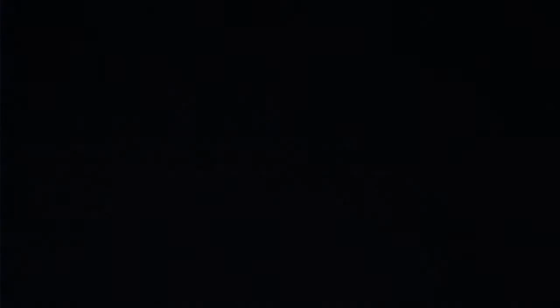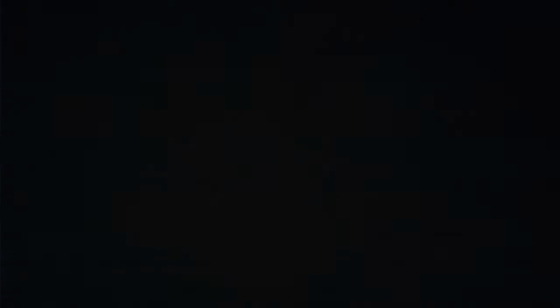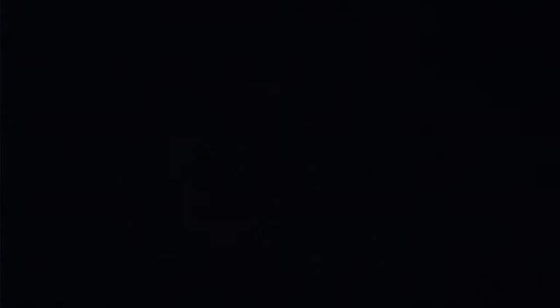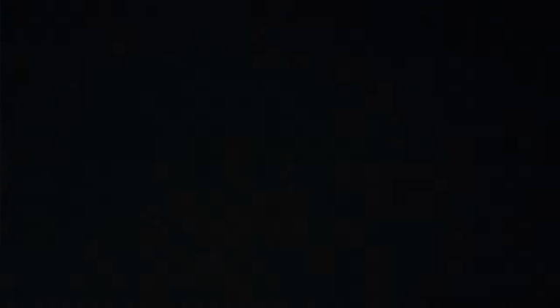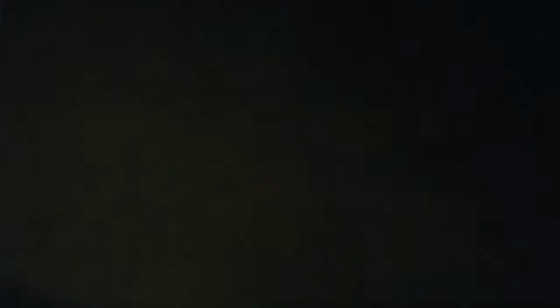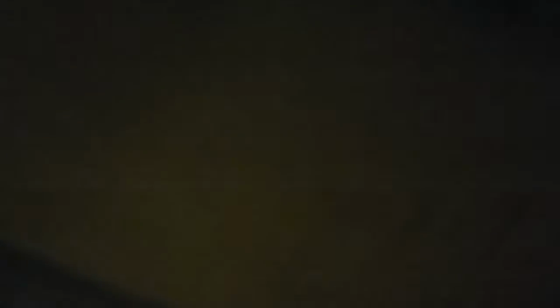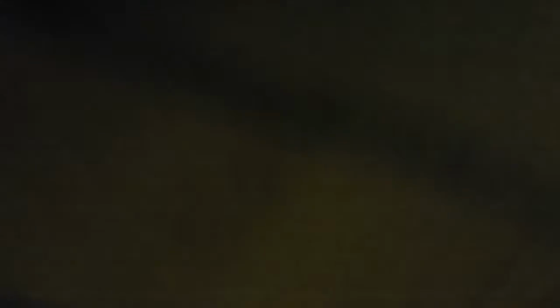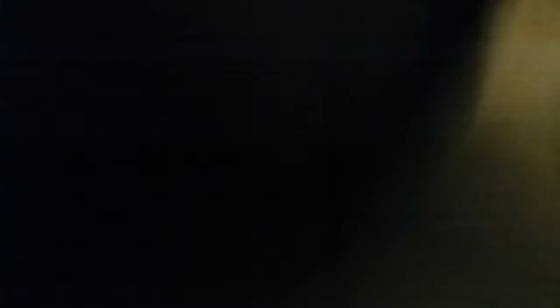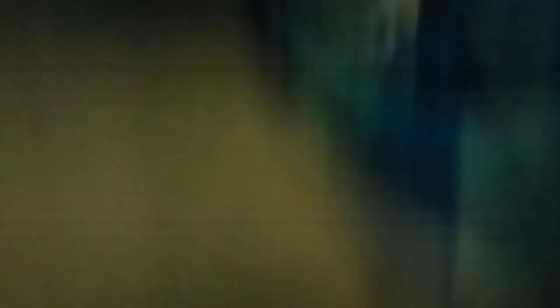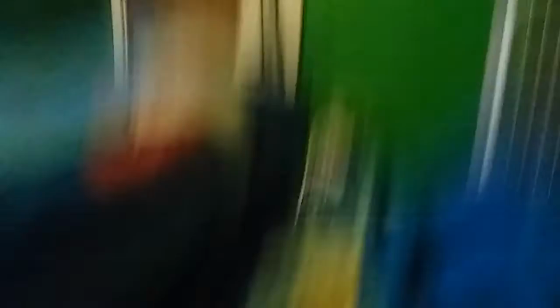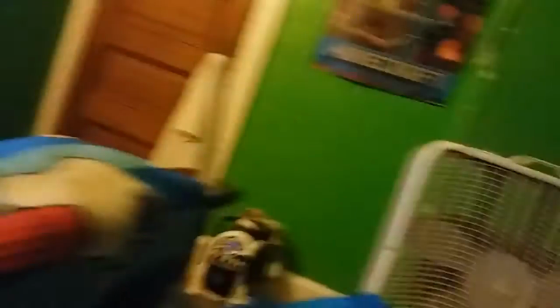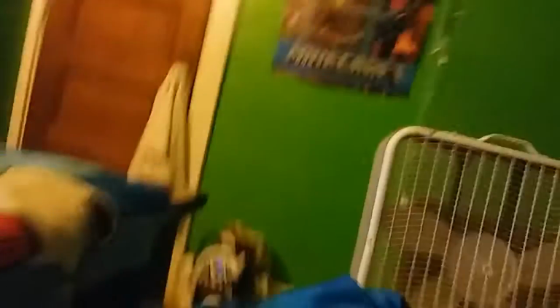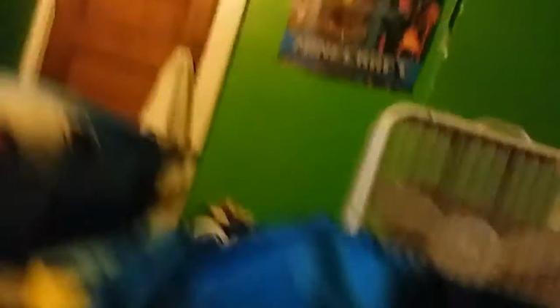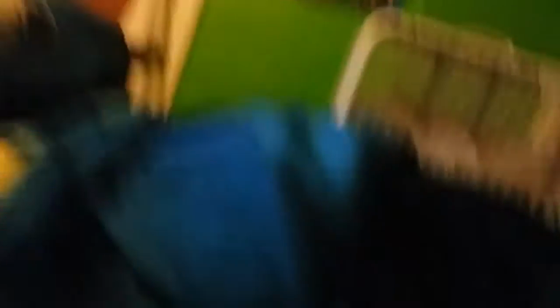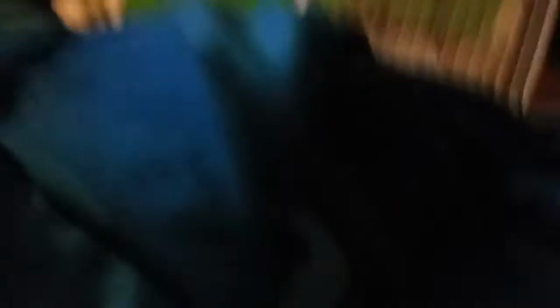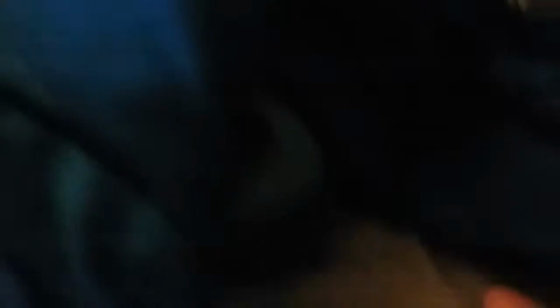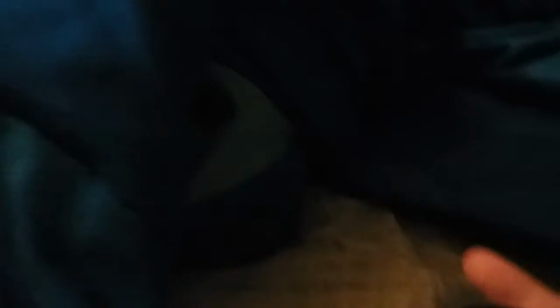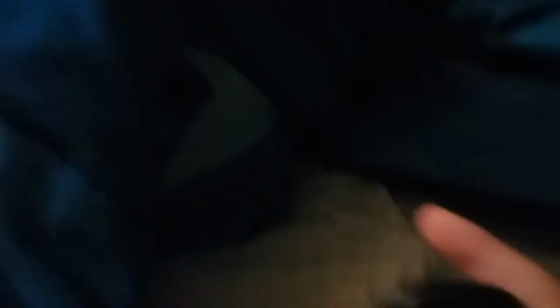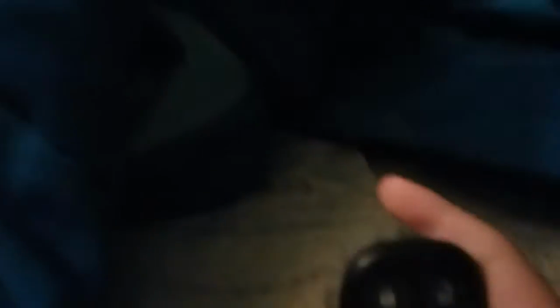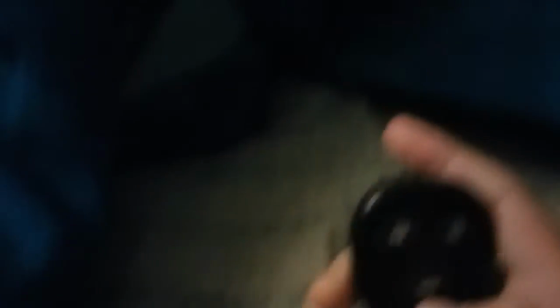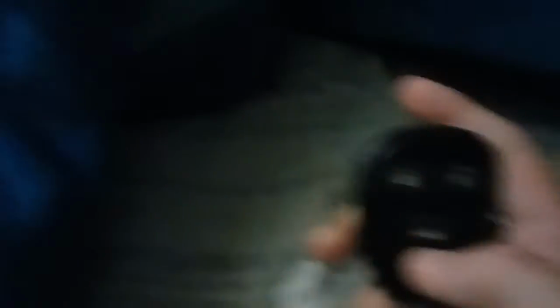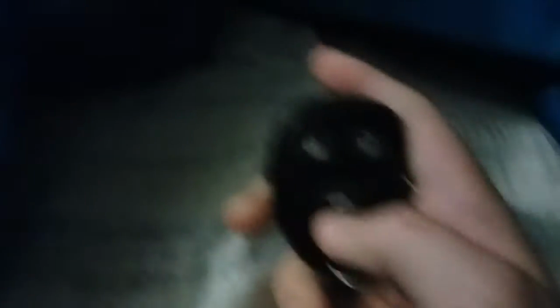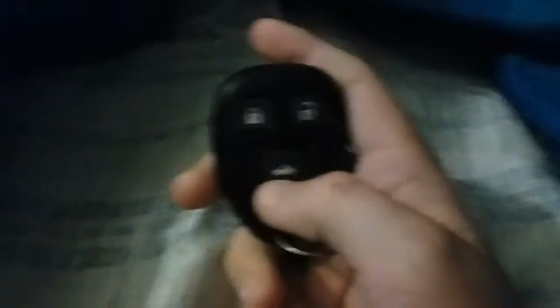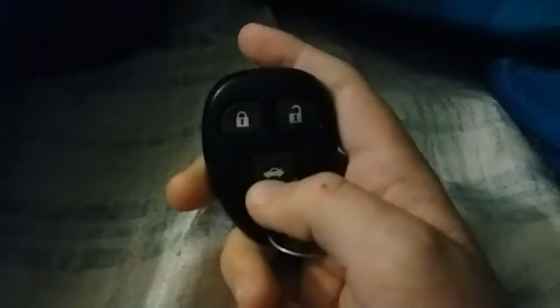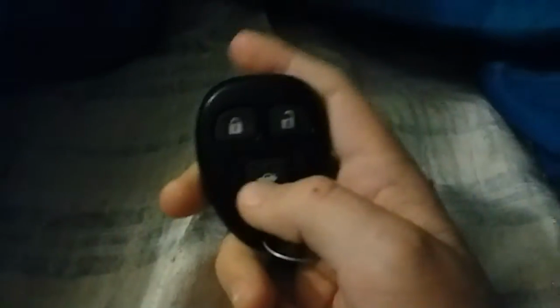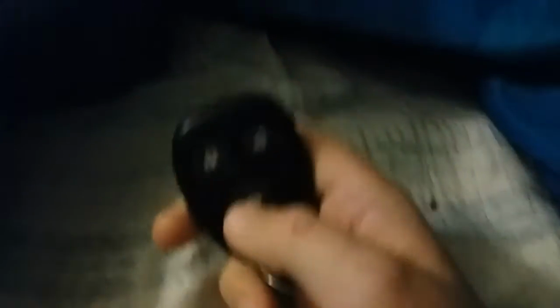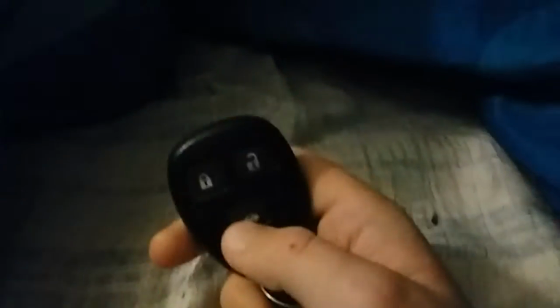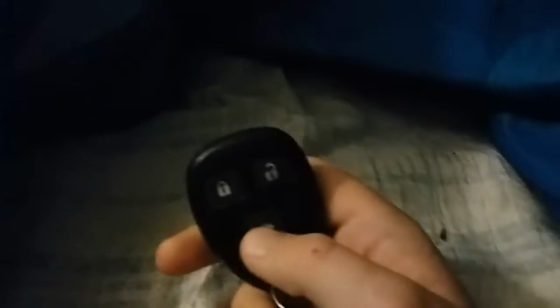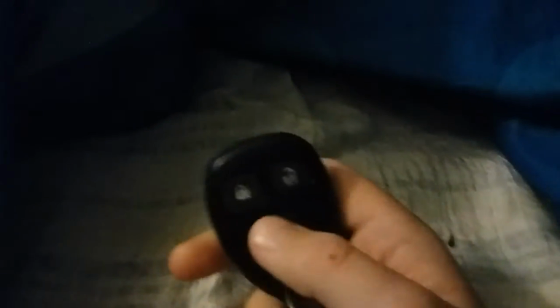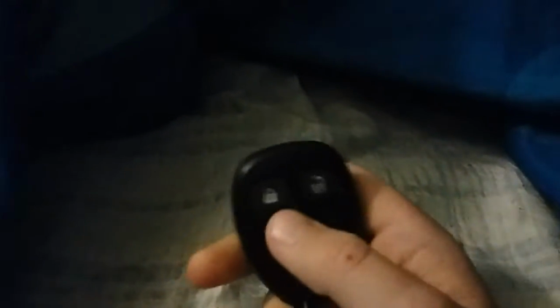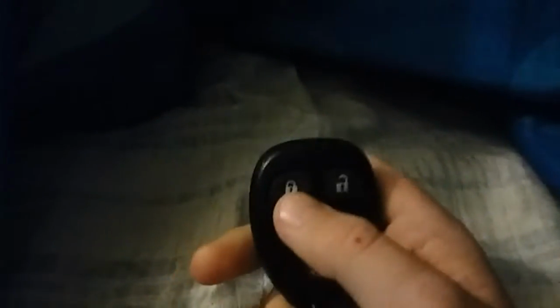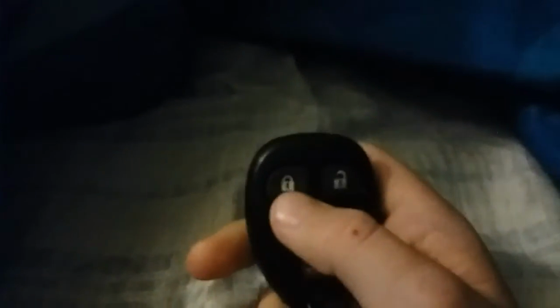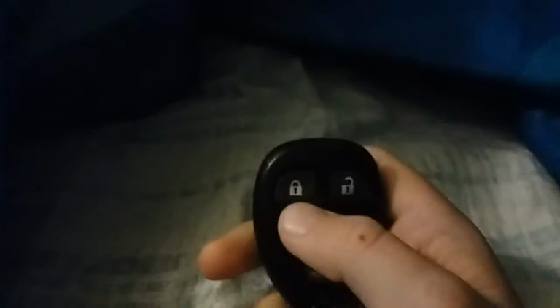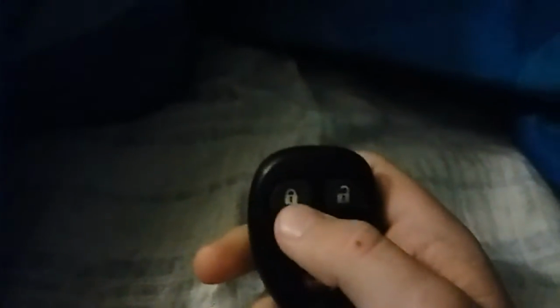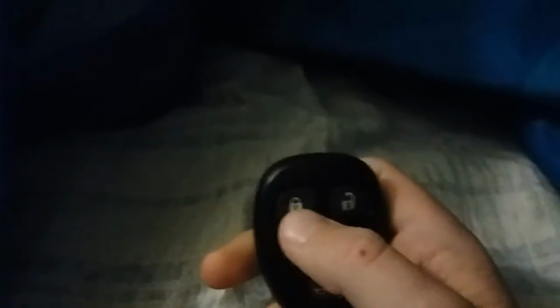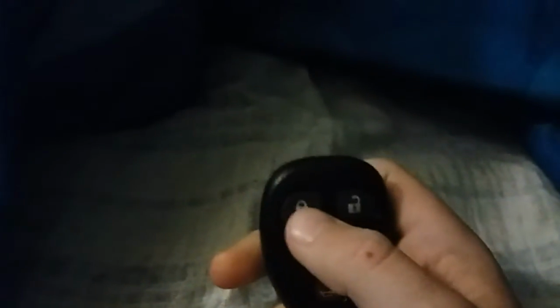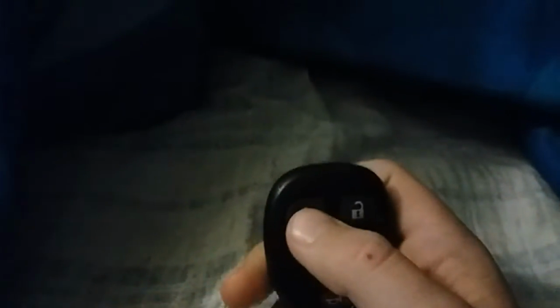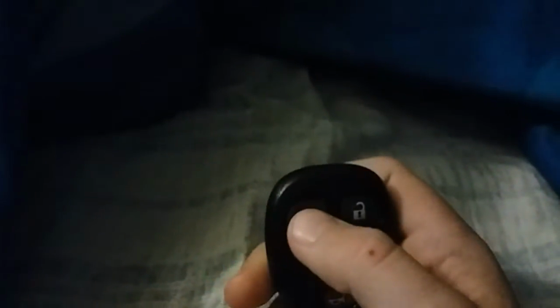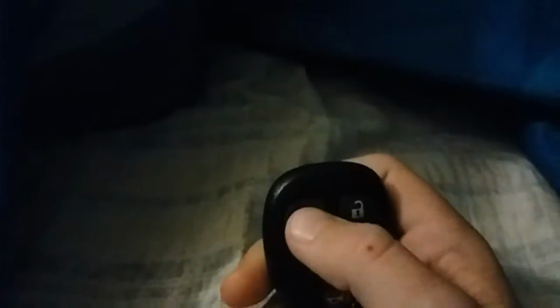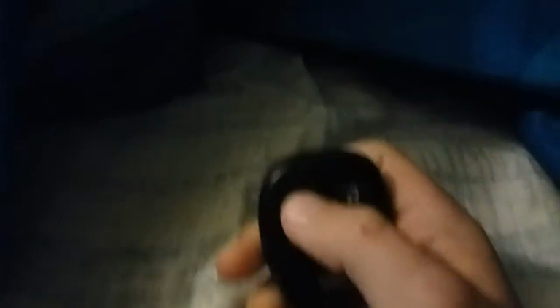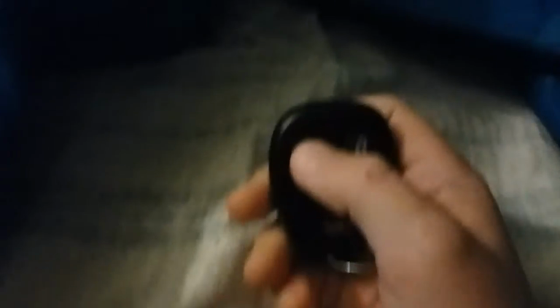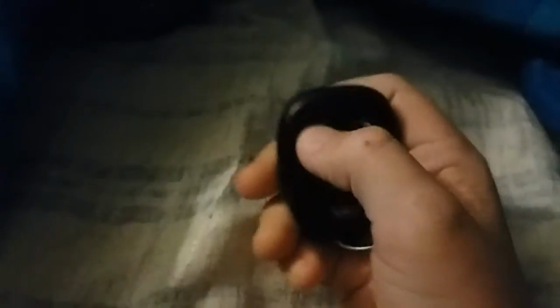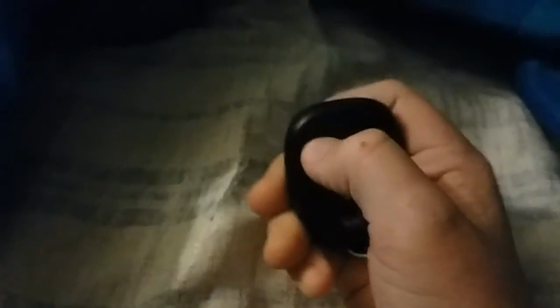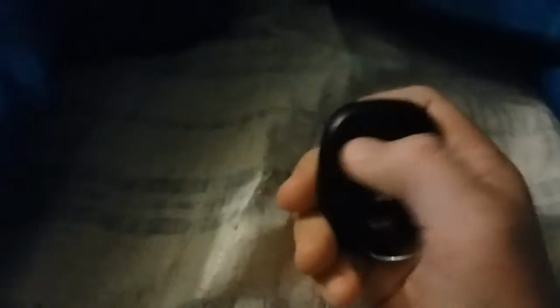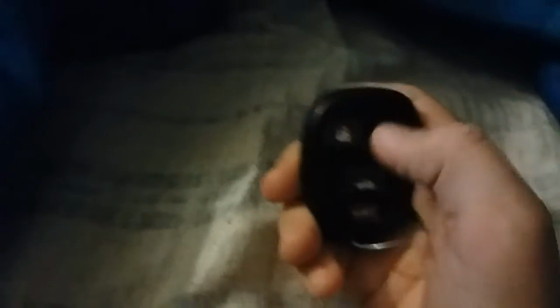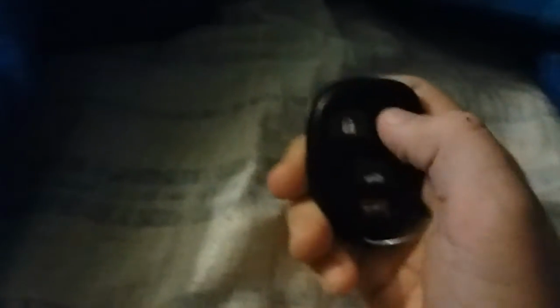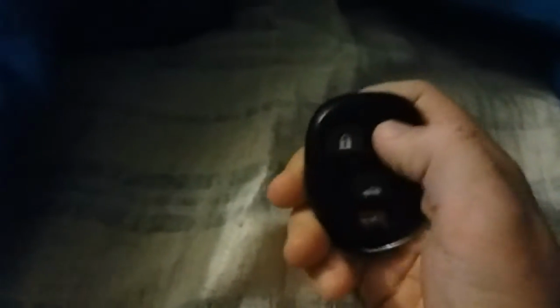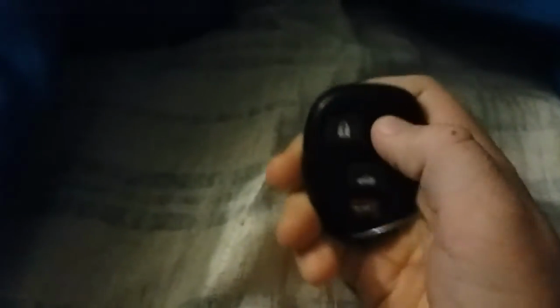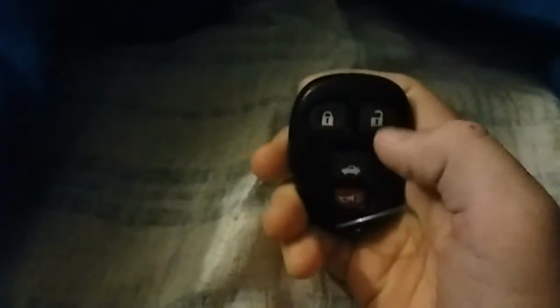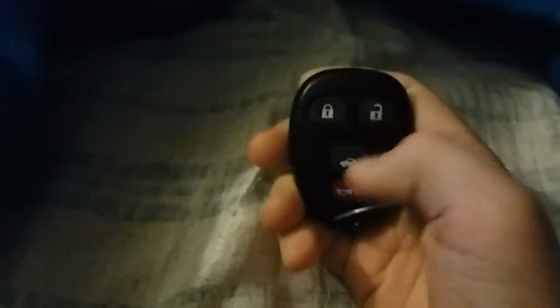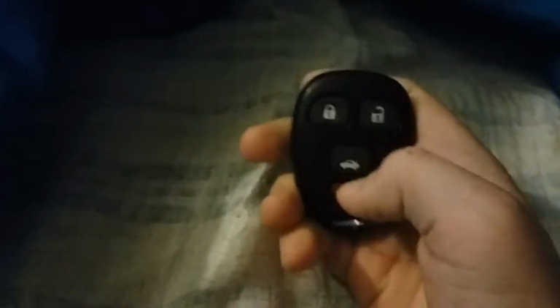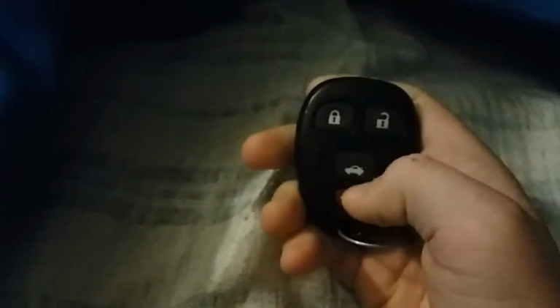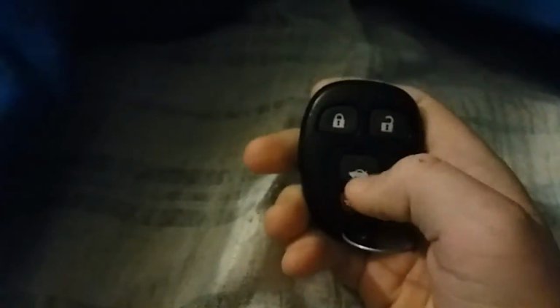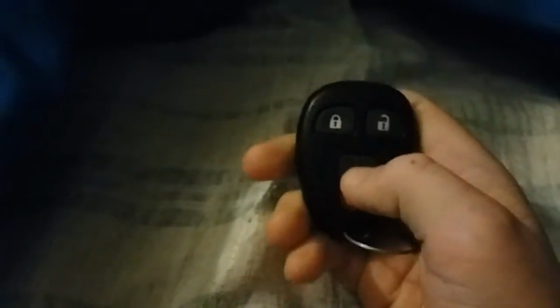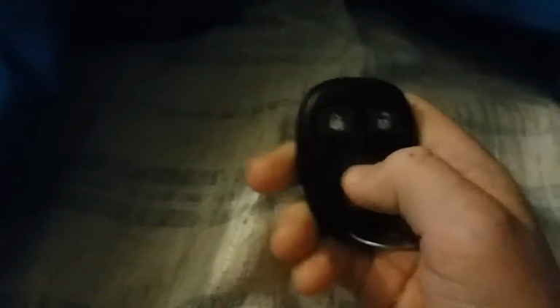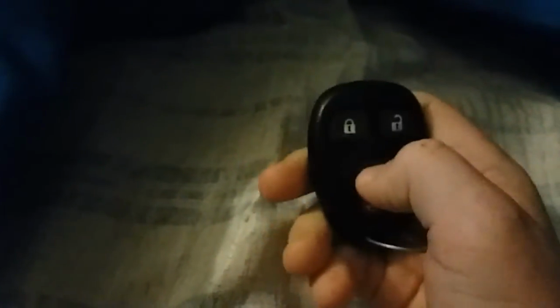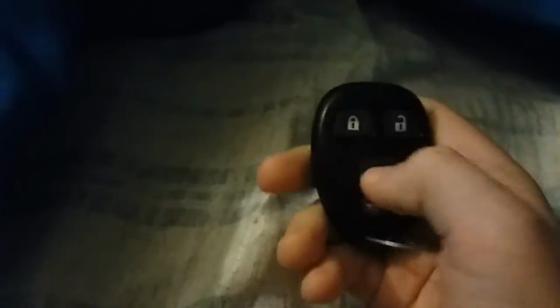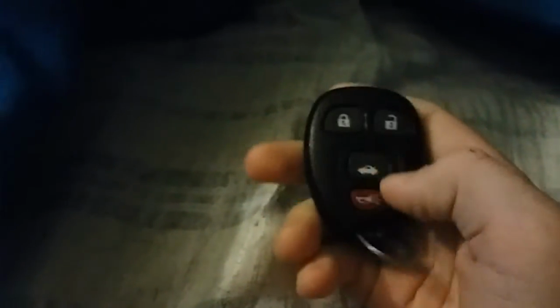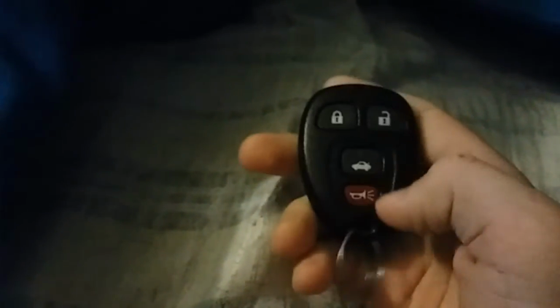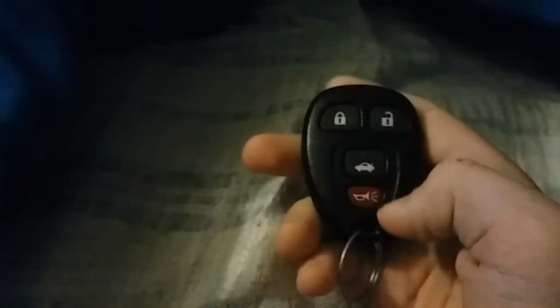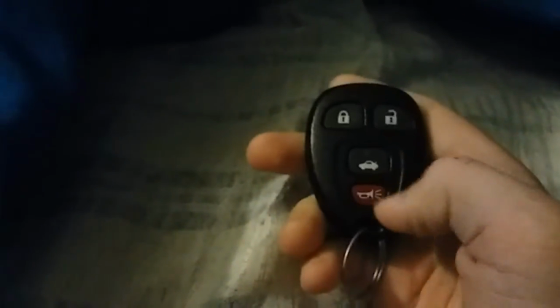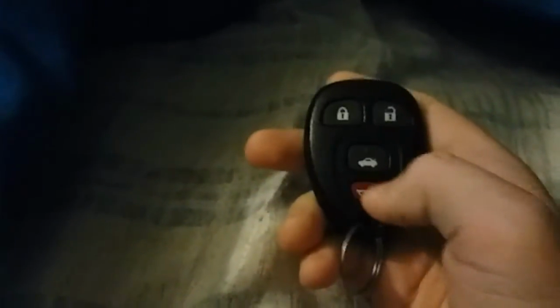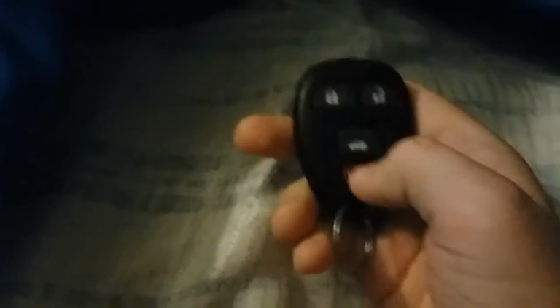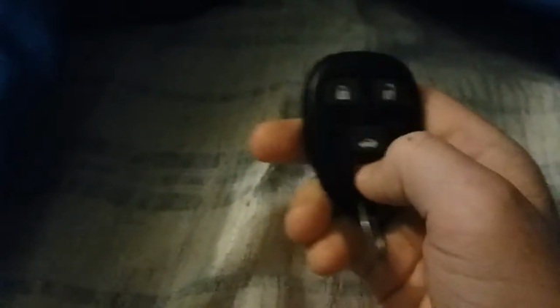So I'm gonna start with this one. 2005 Buick — lock, unlock, trunk release, panic.